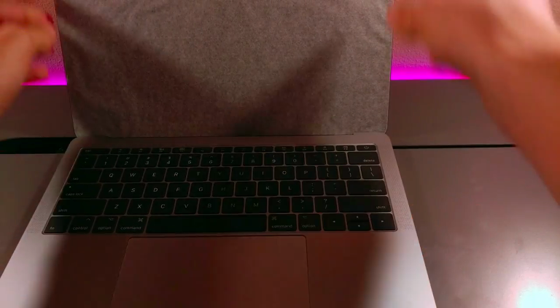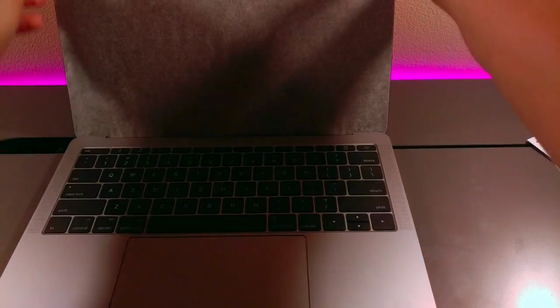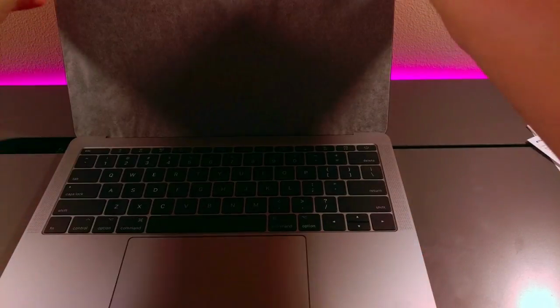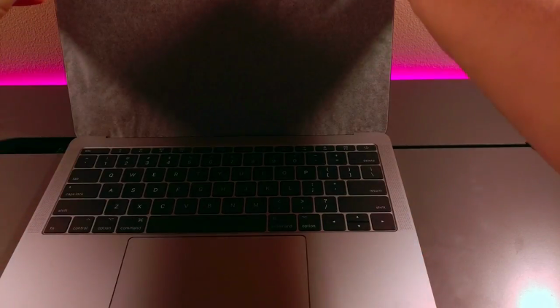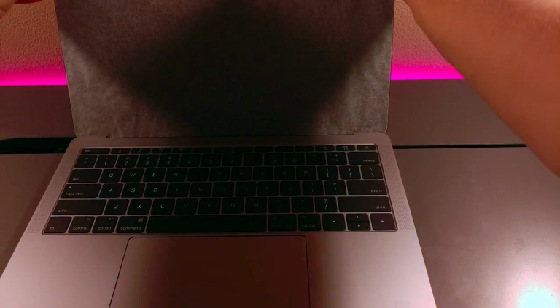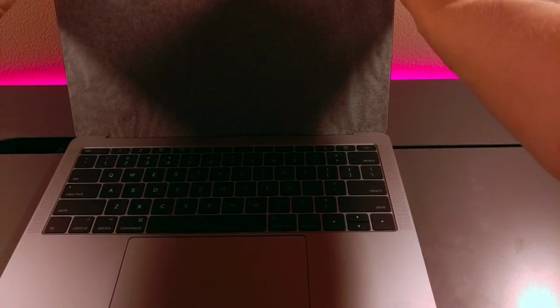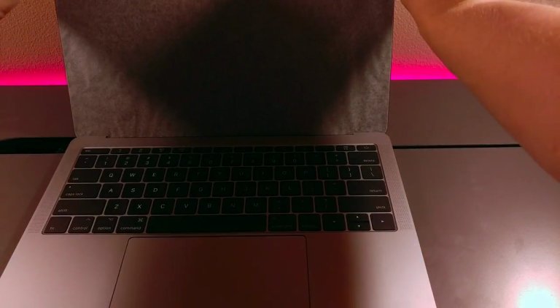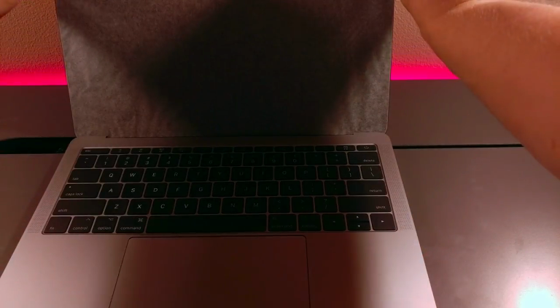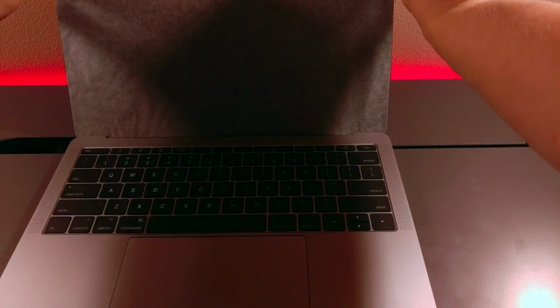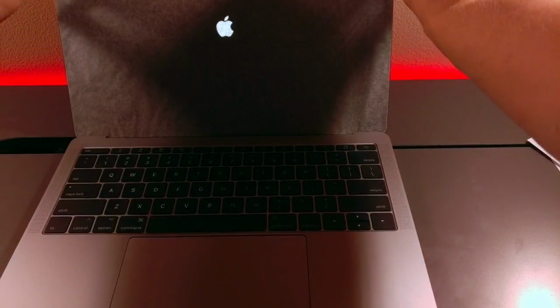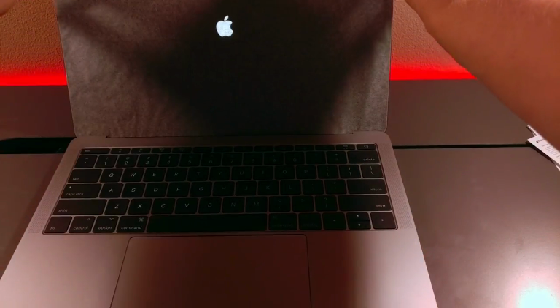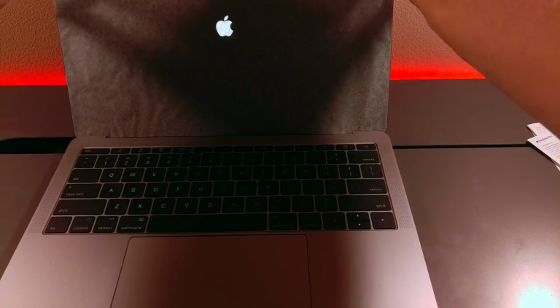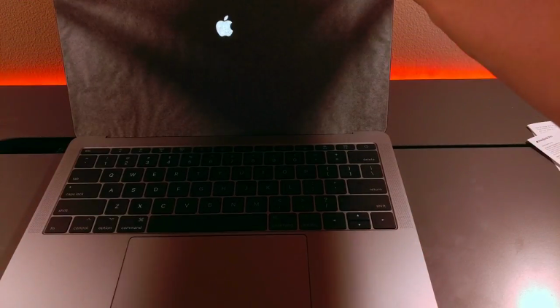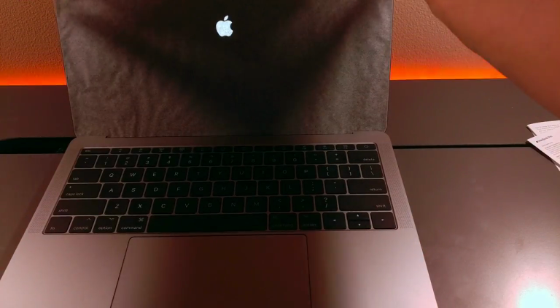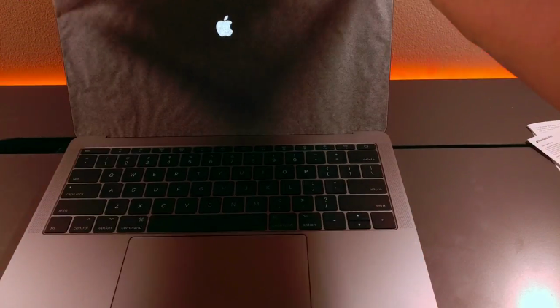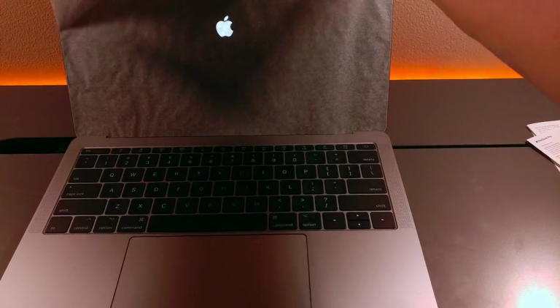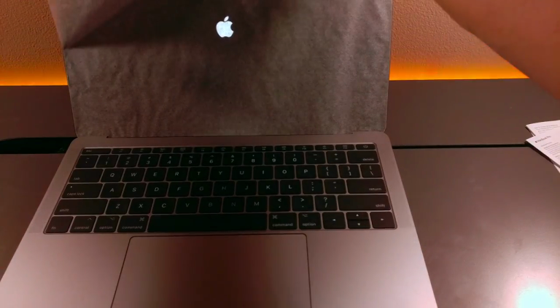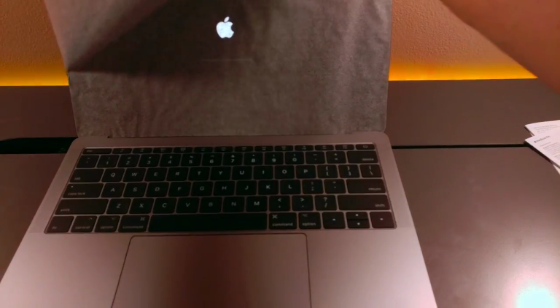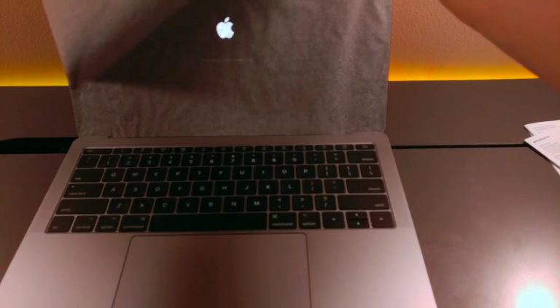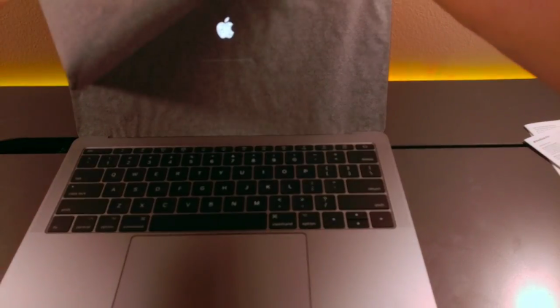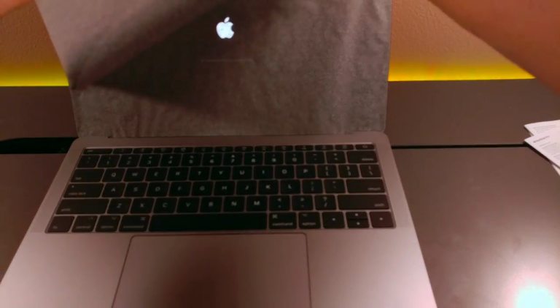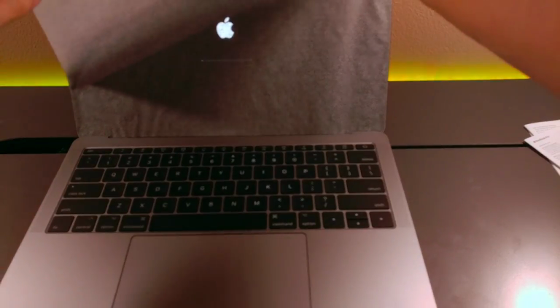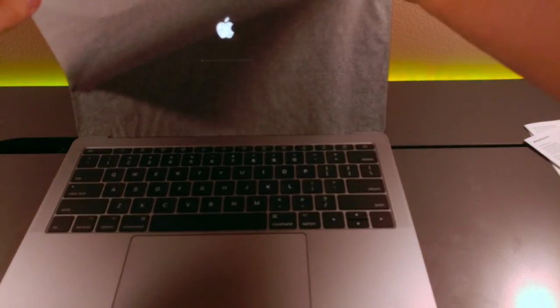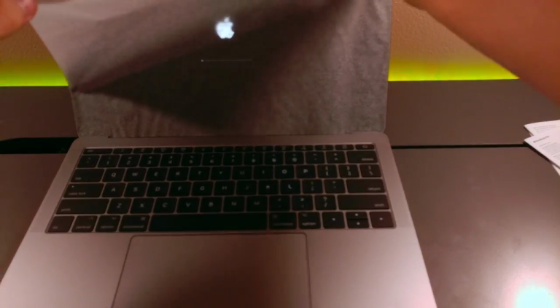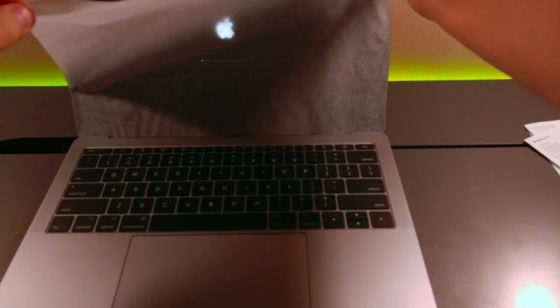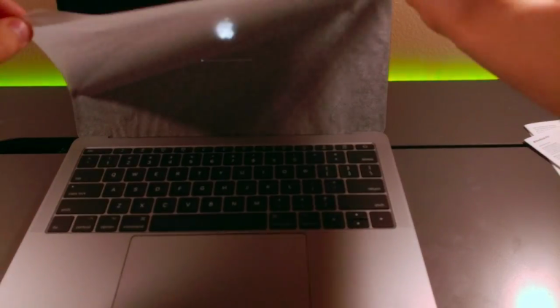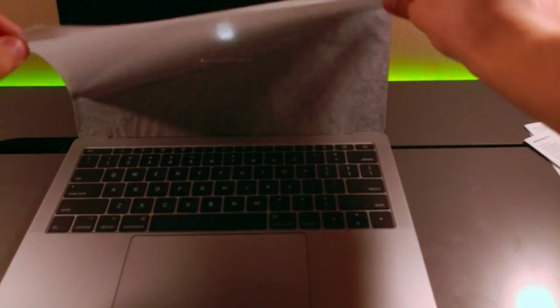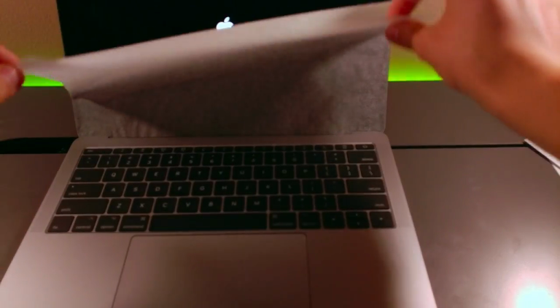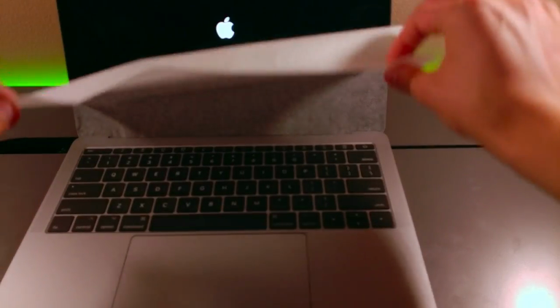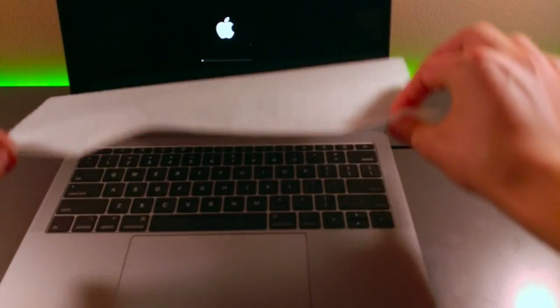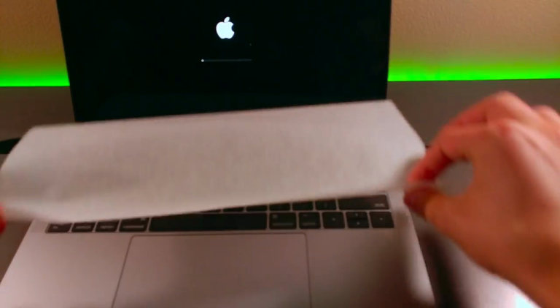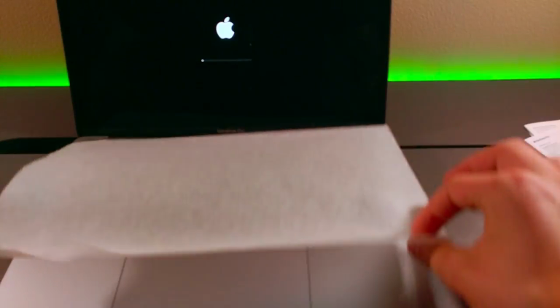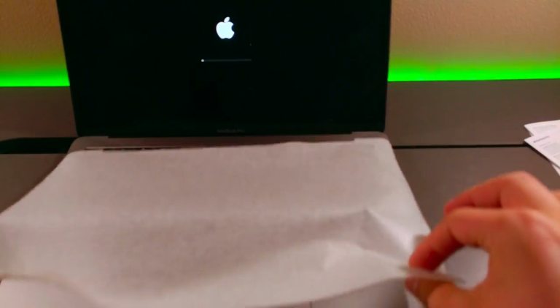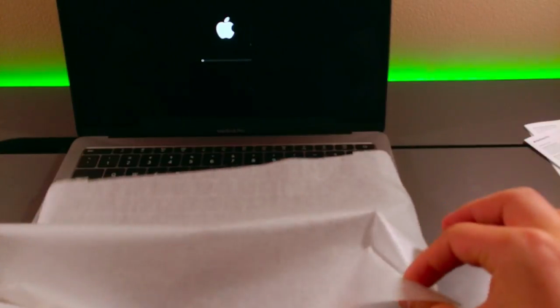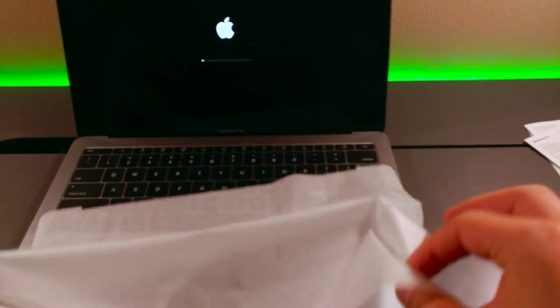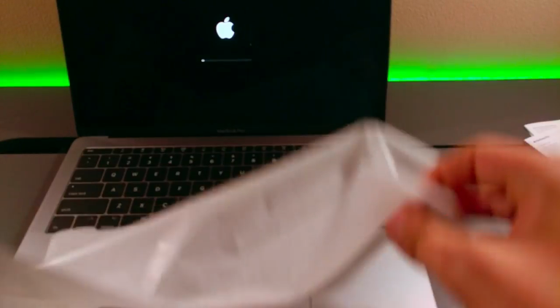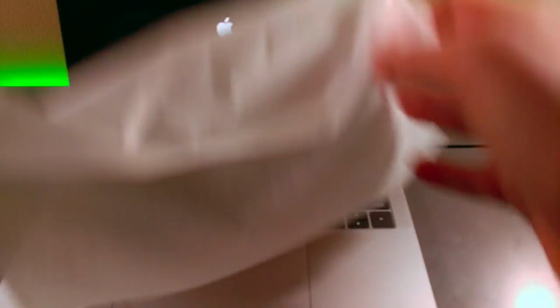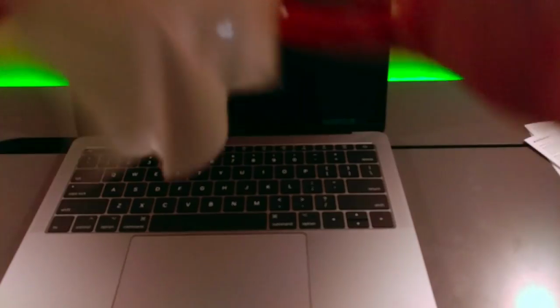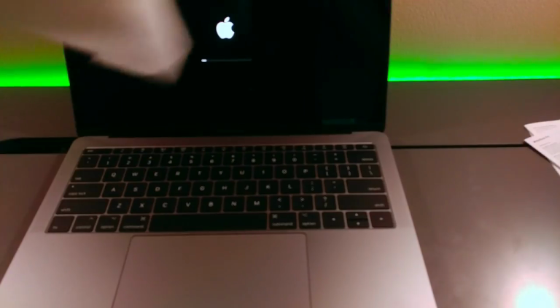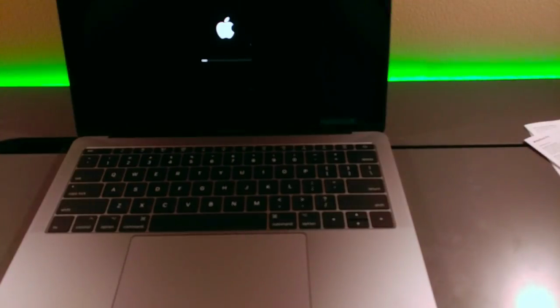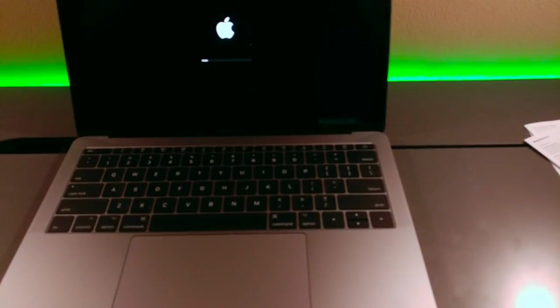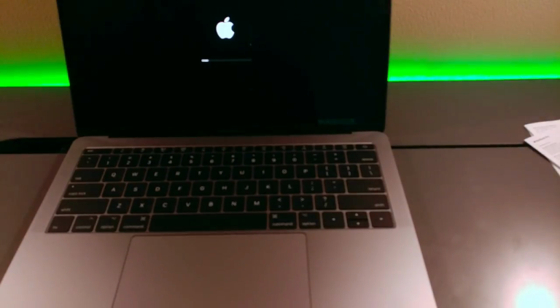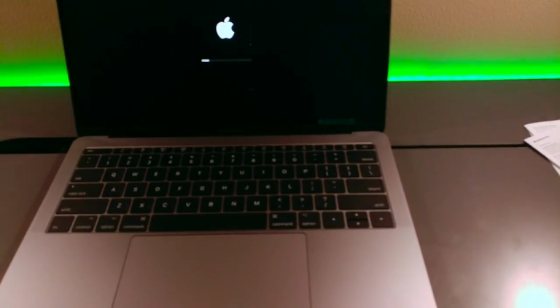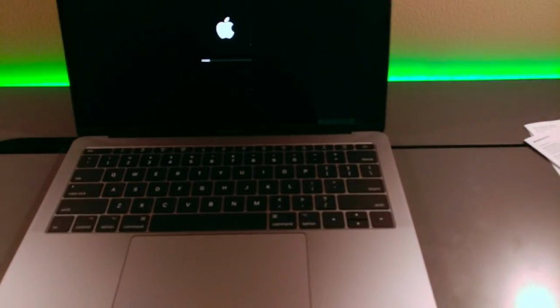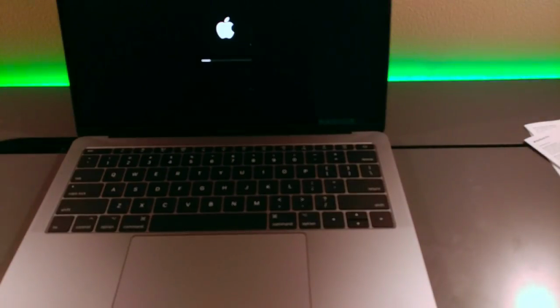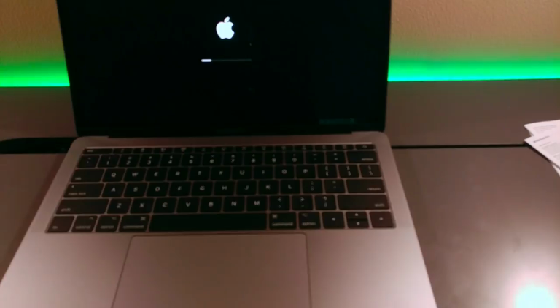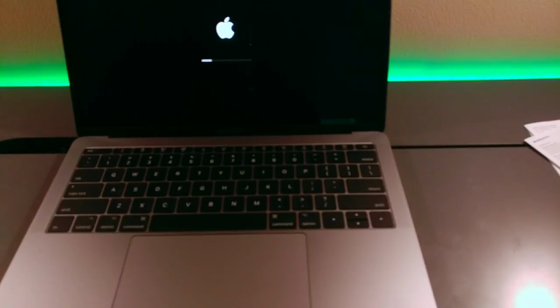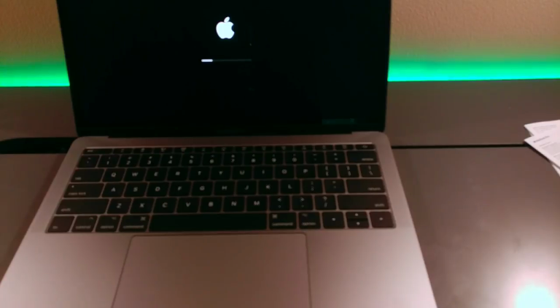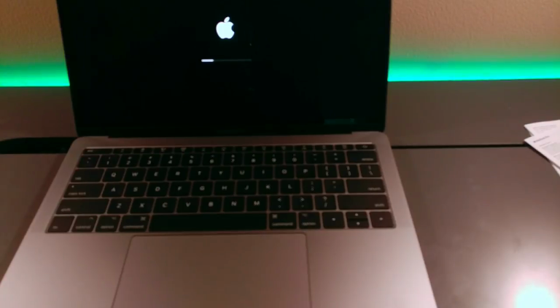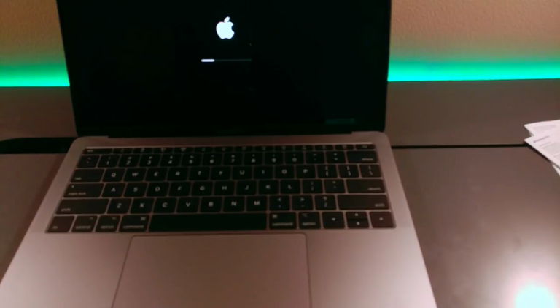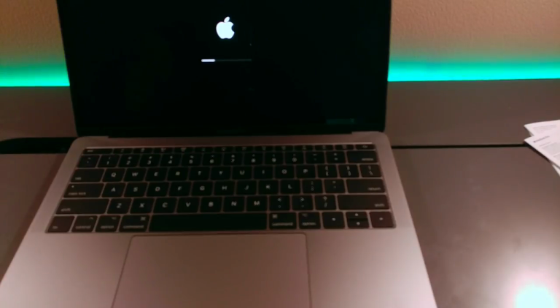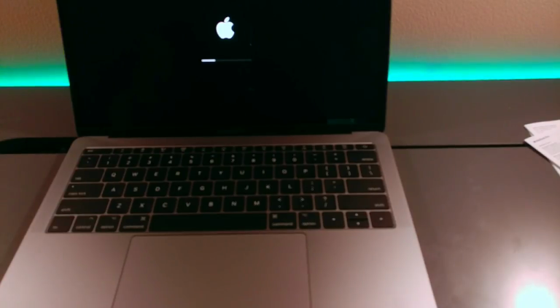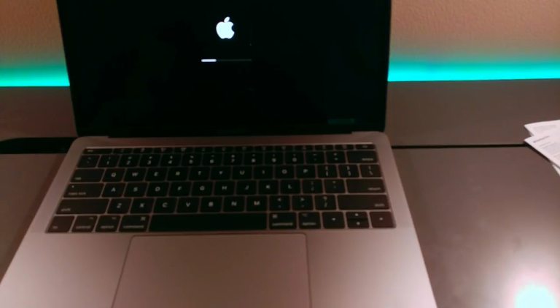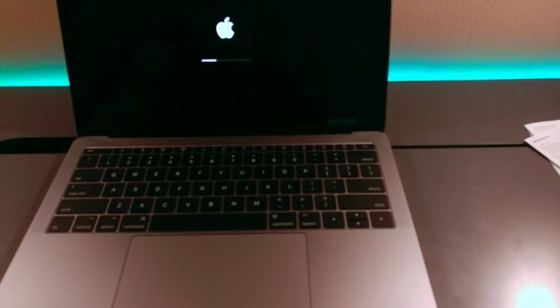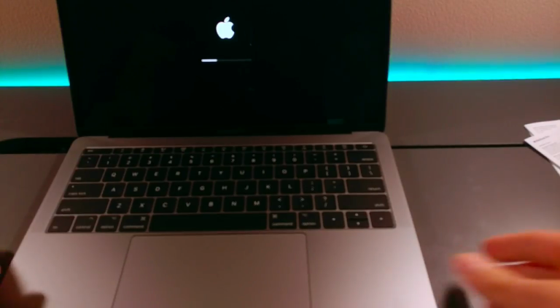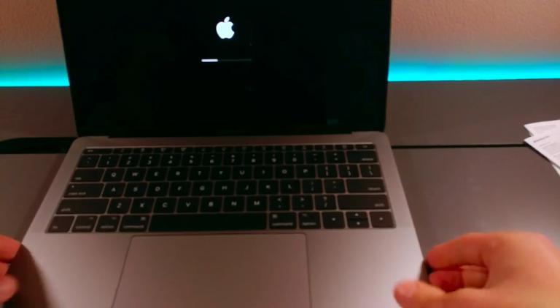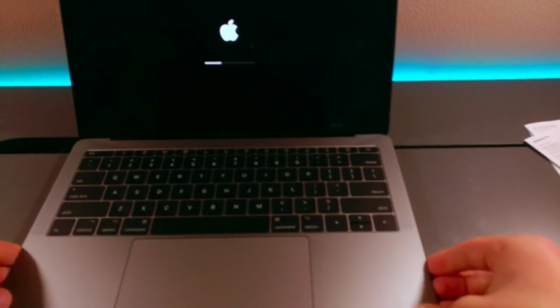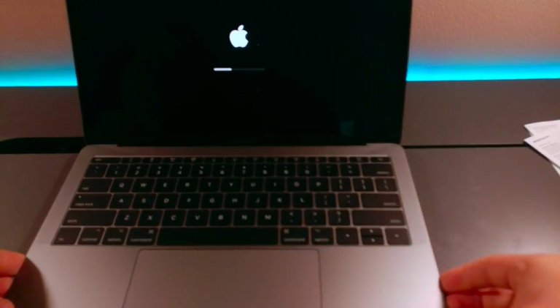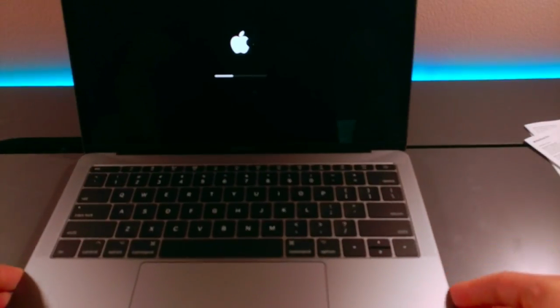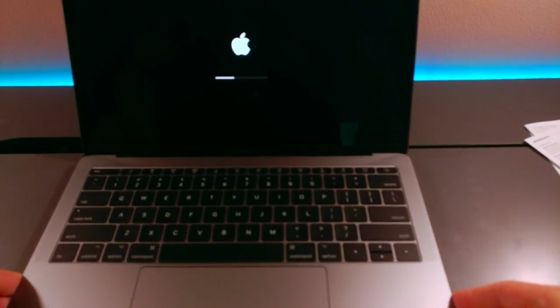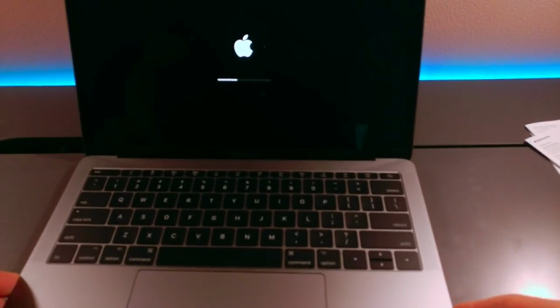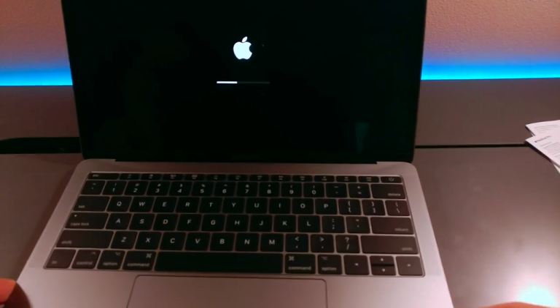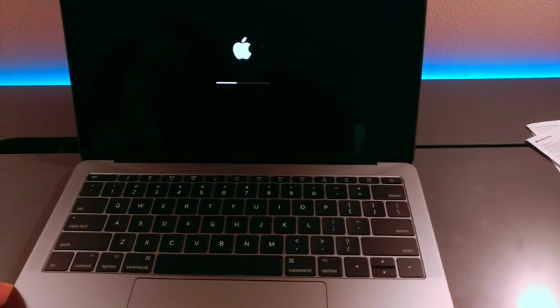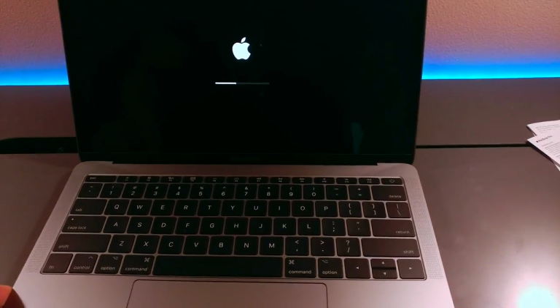This is the first time I've ever unboxed a laptop that has a screen protector on it. That's good quality, I like to see that.